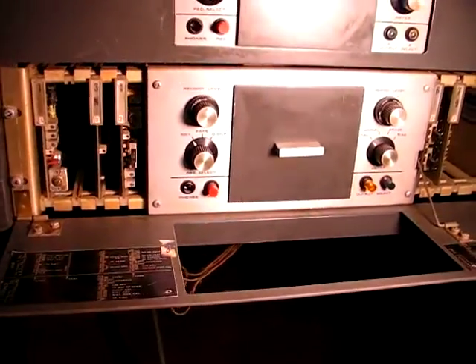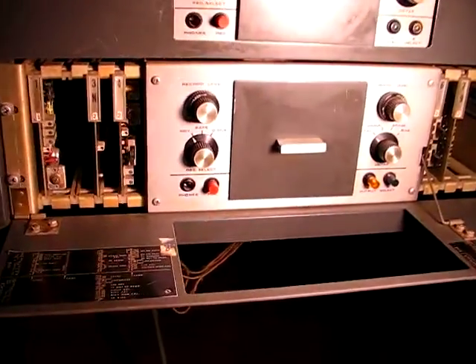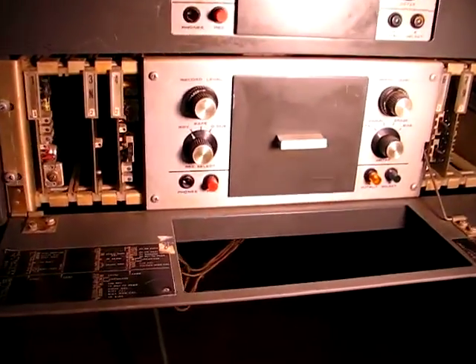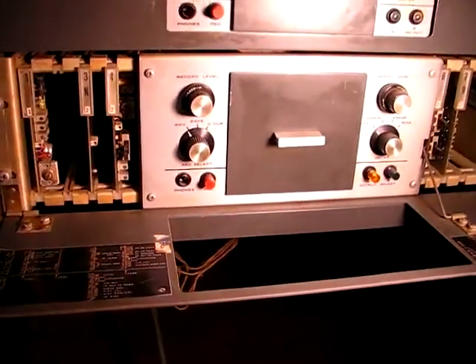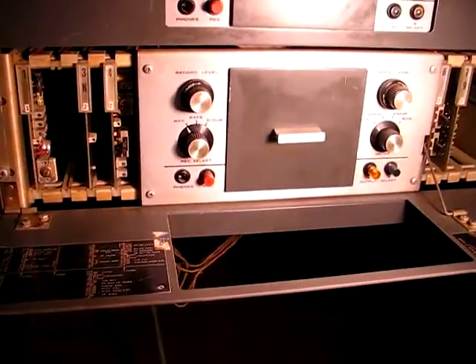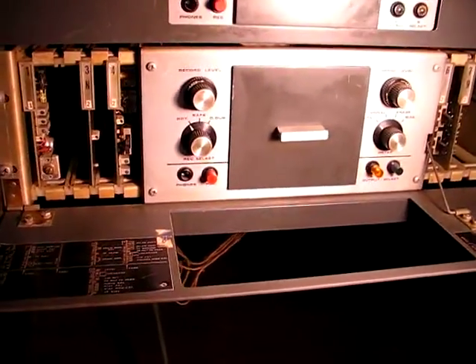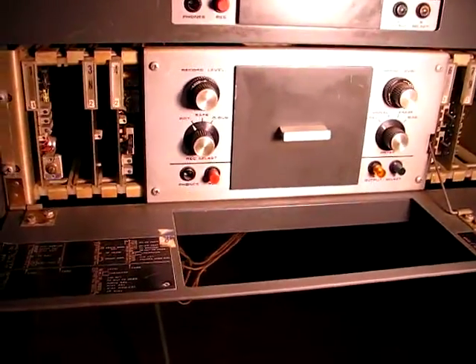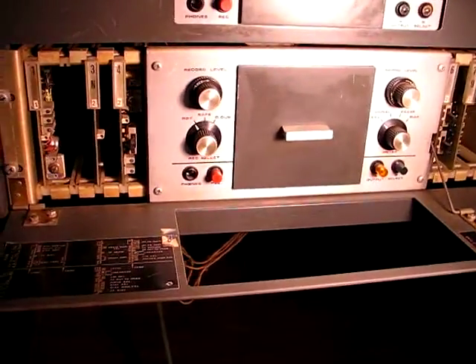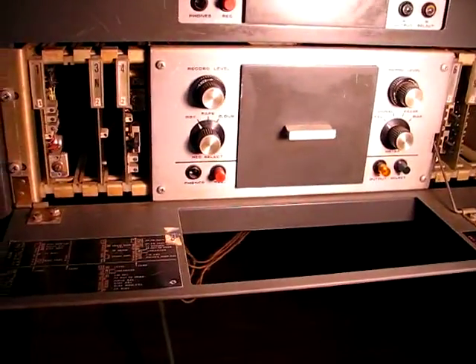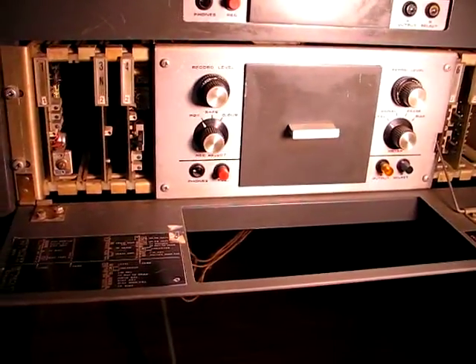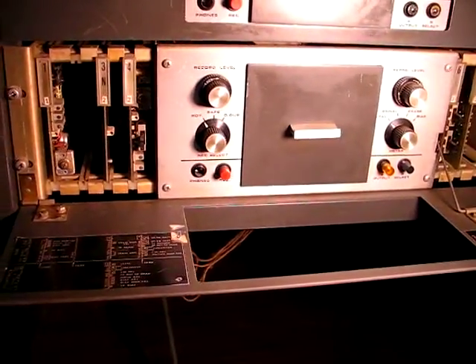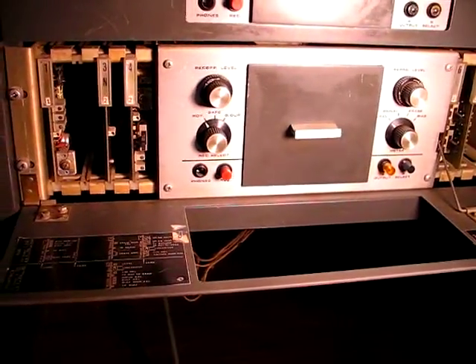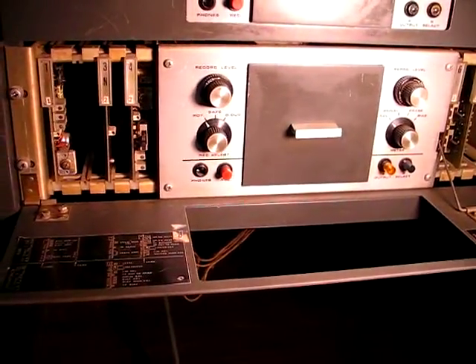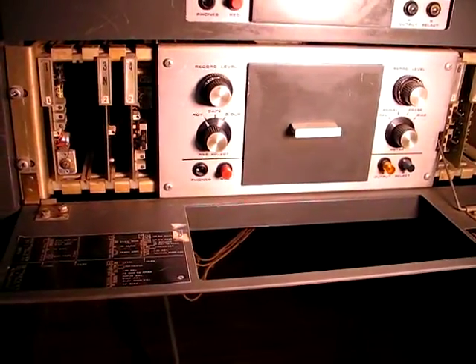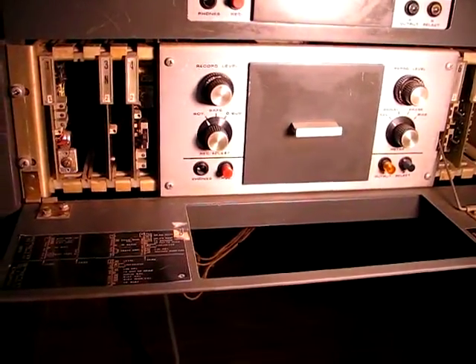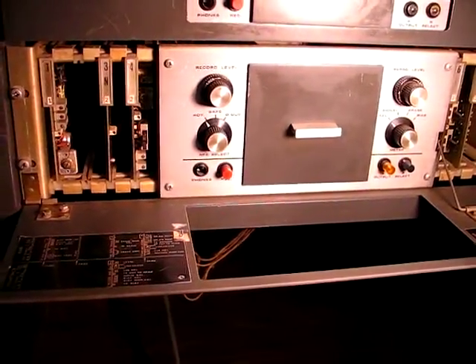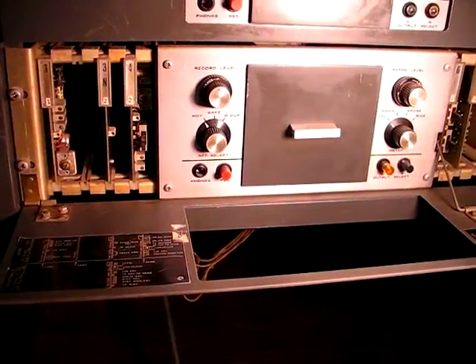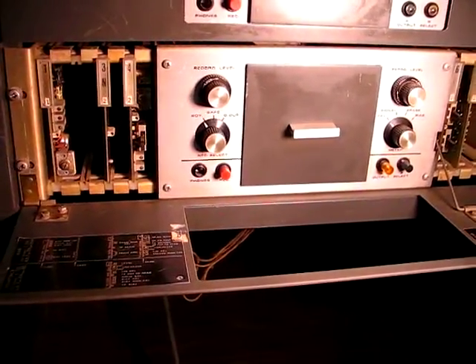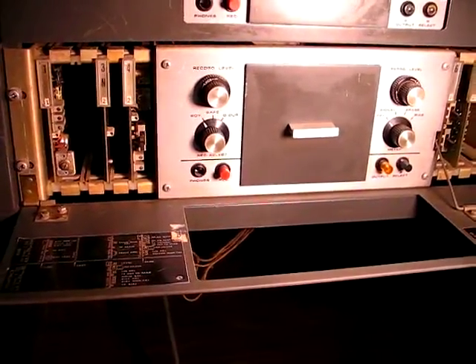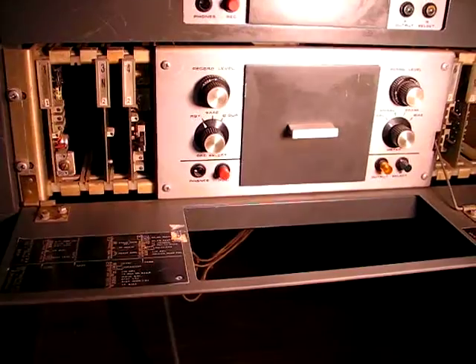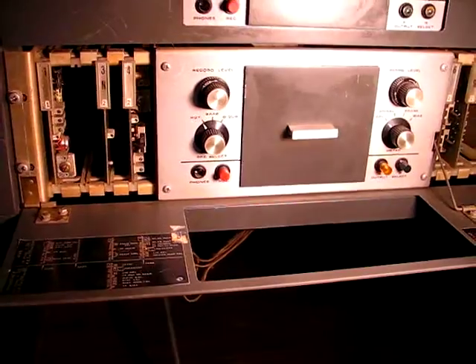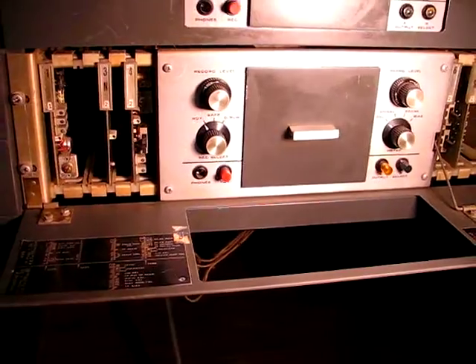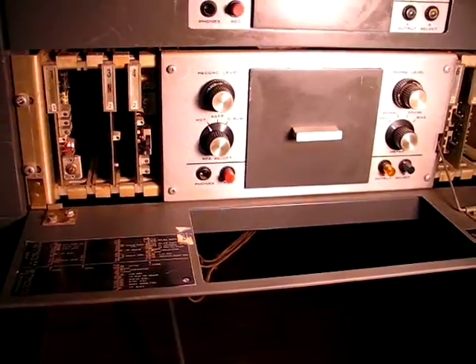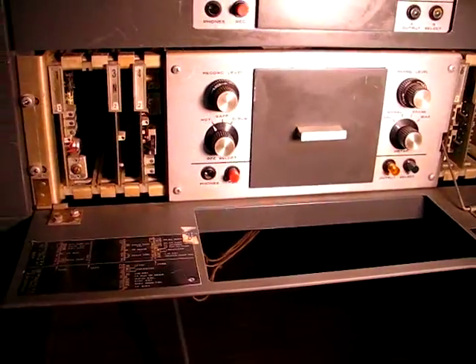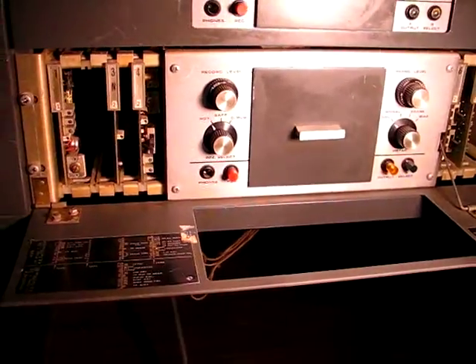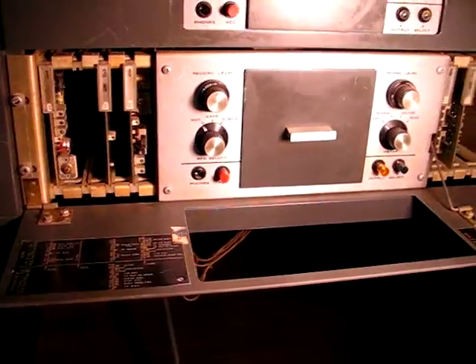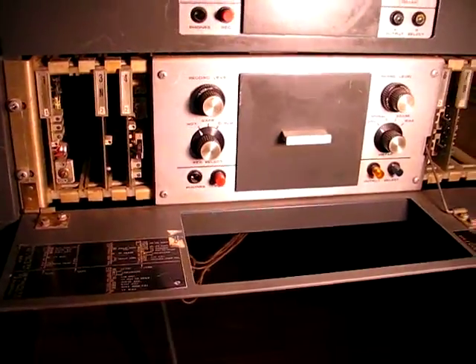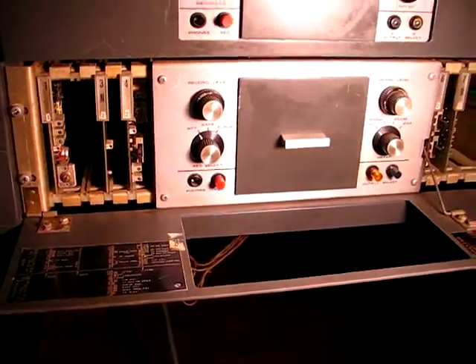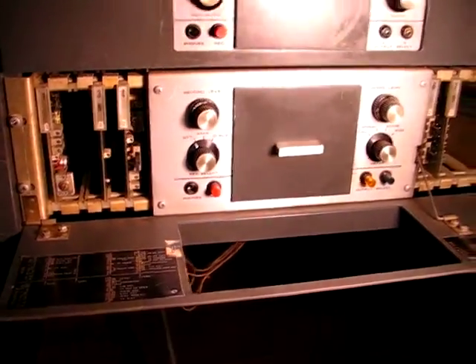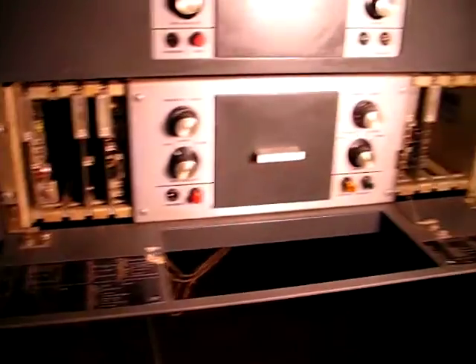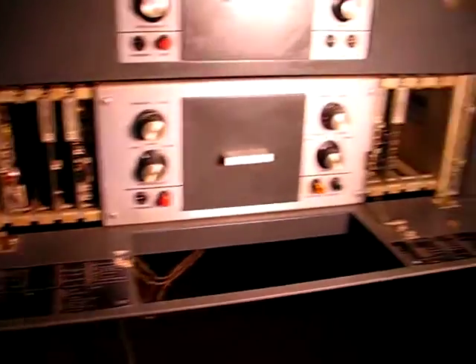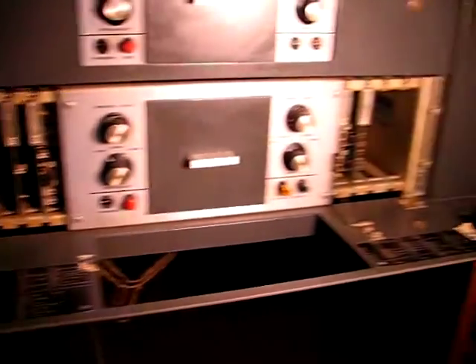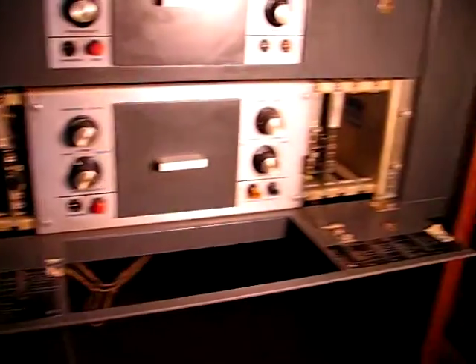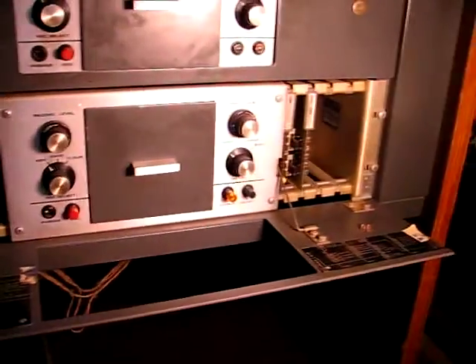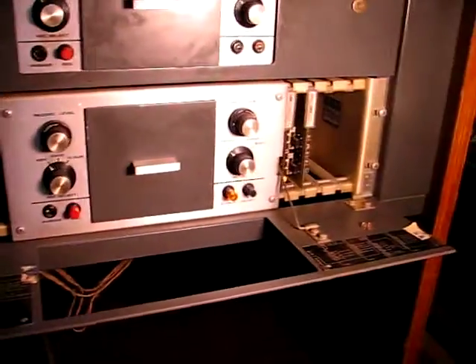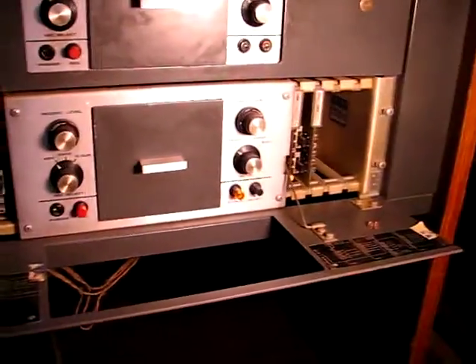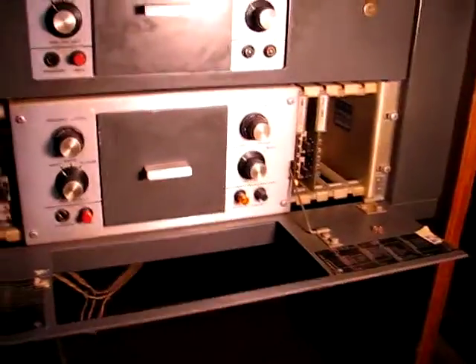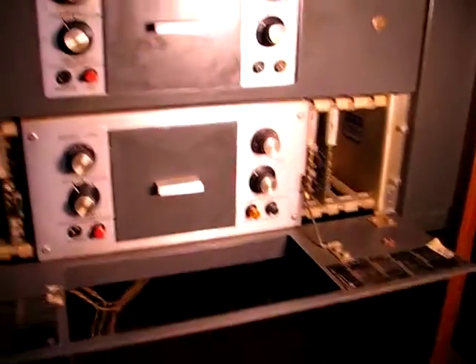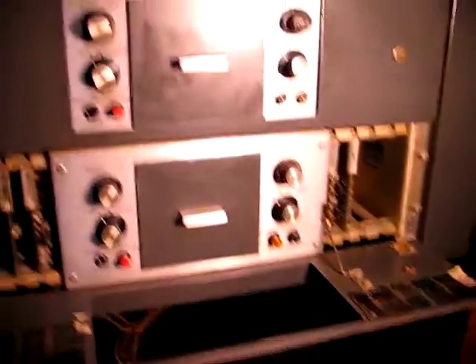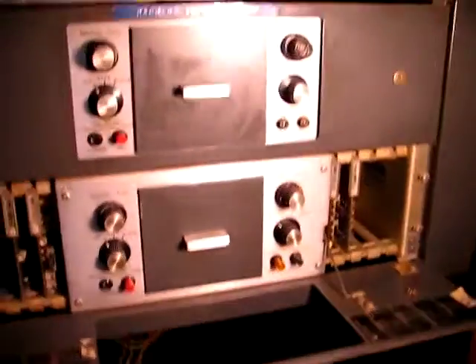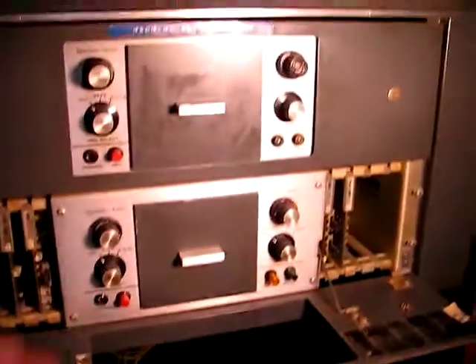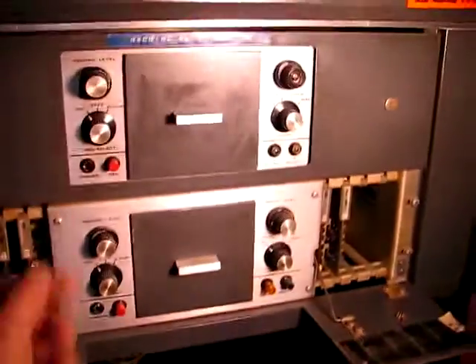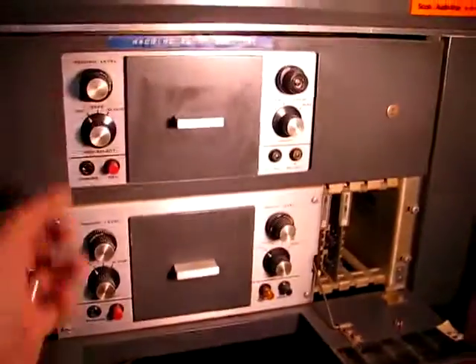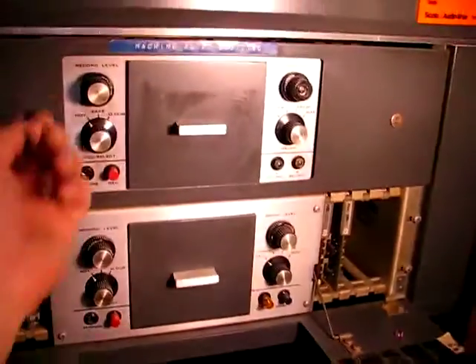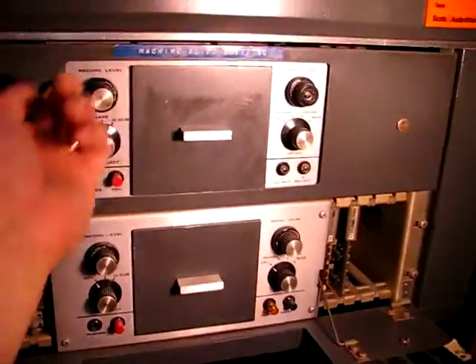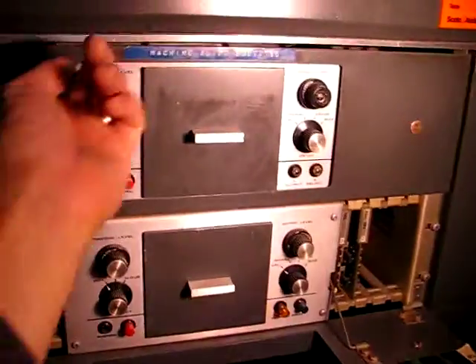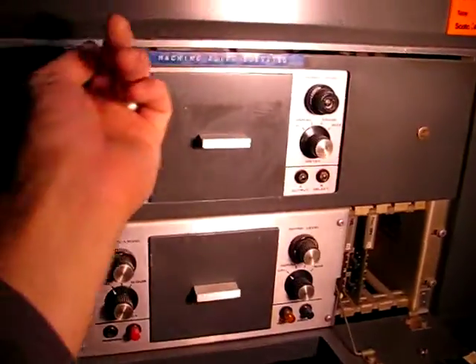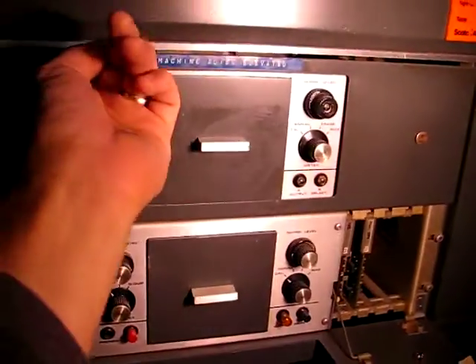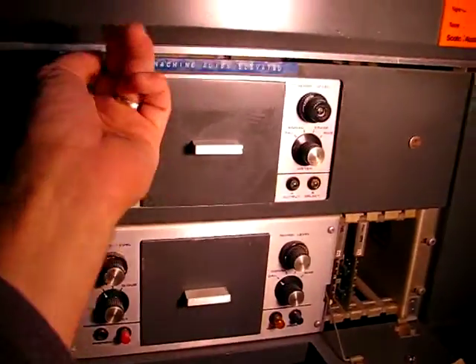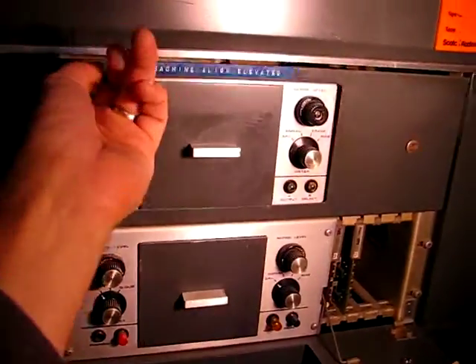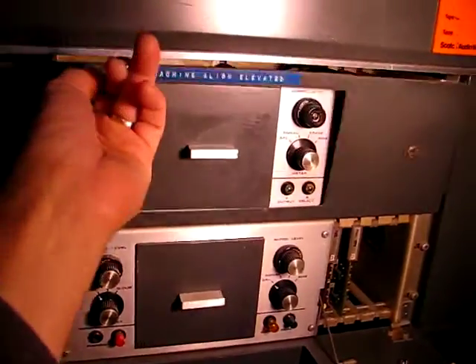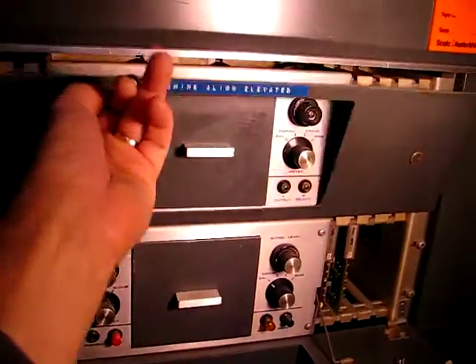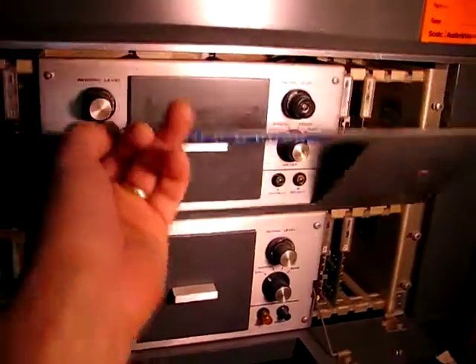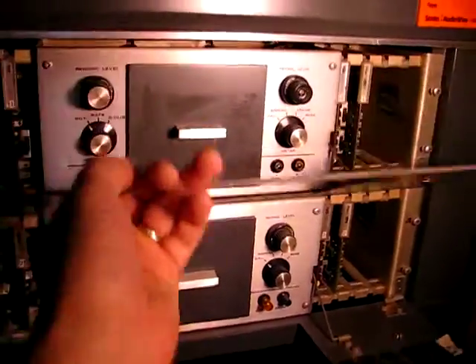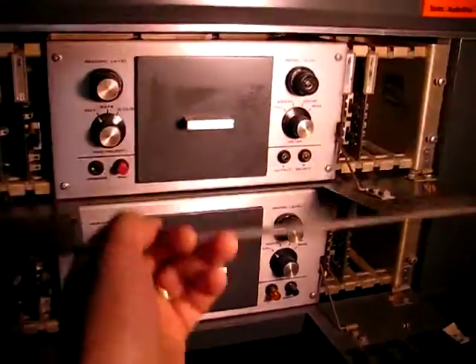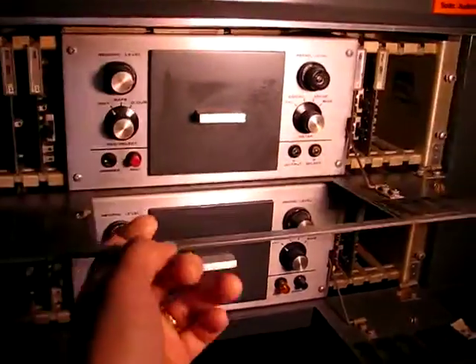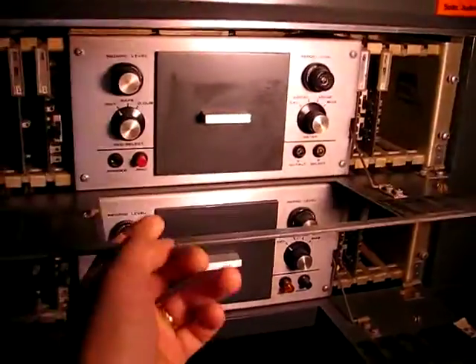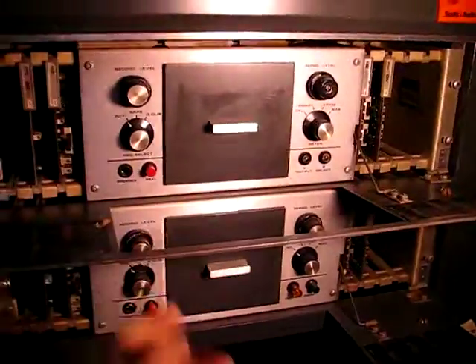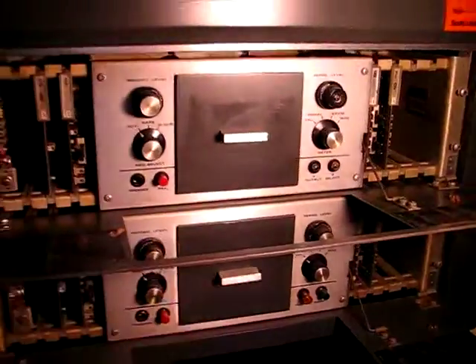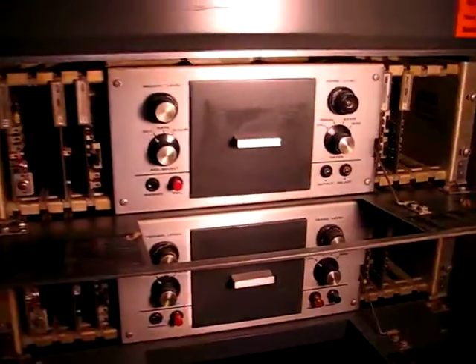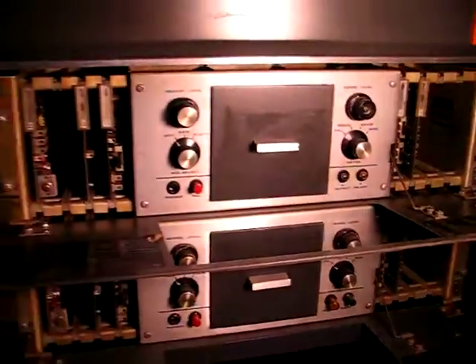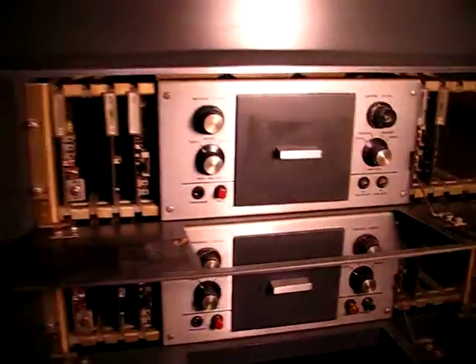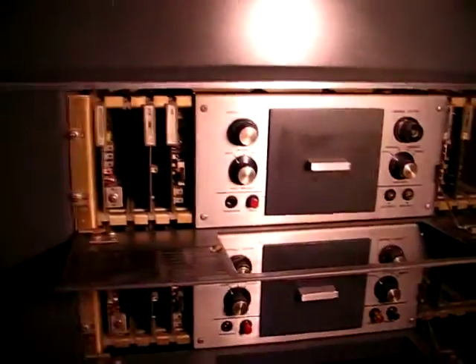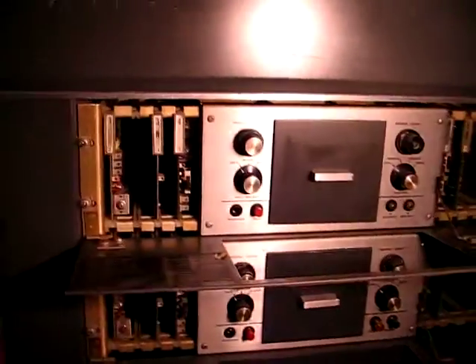I haven't figured out what all the cards are yet, but they're all there for both of them.